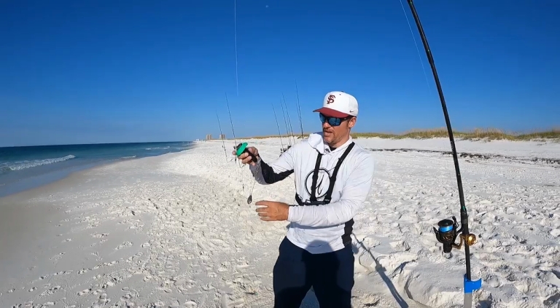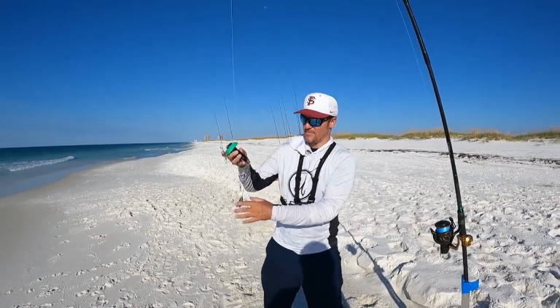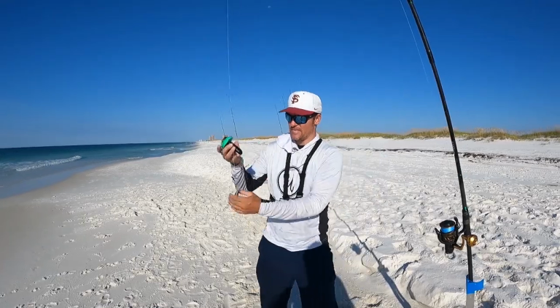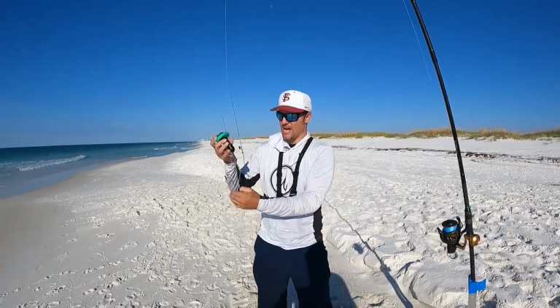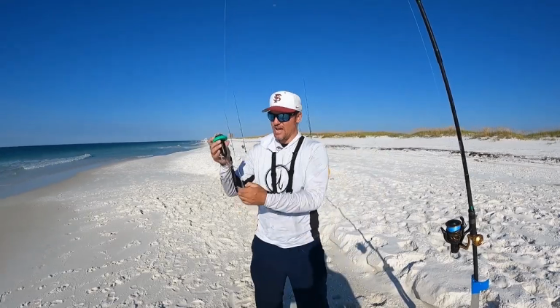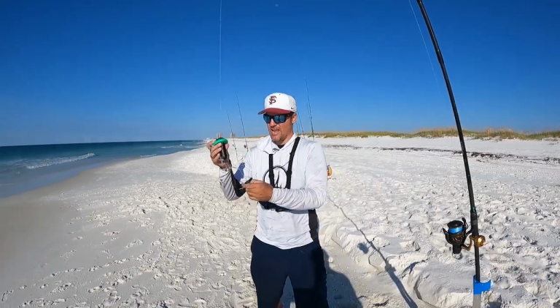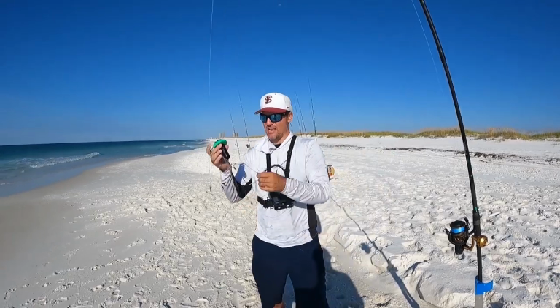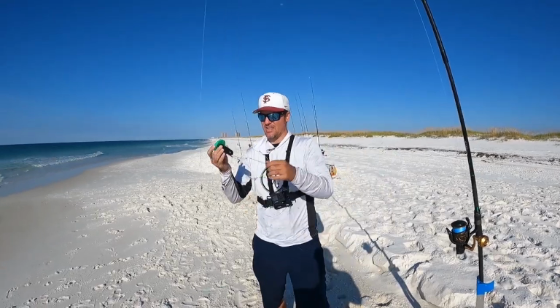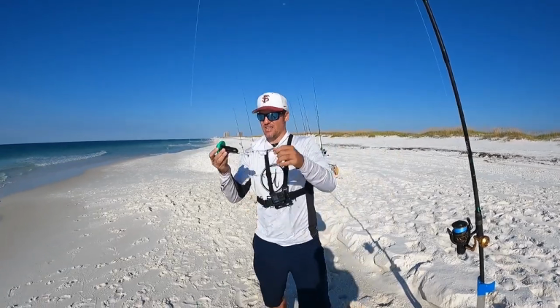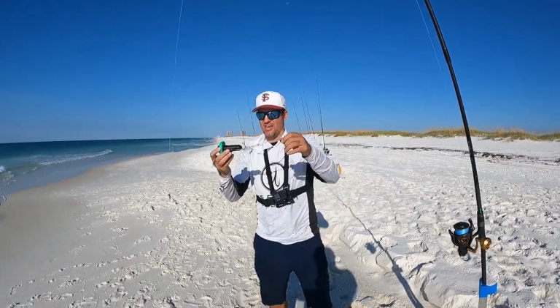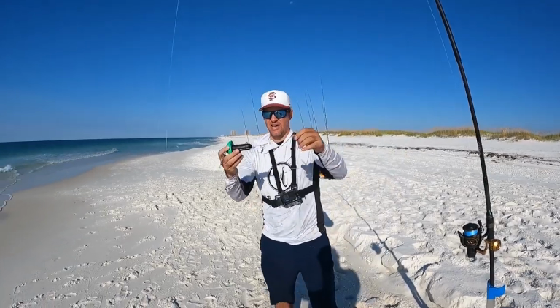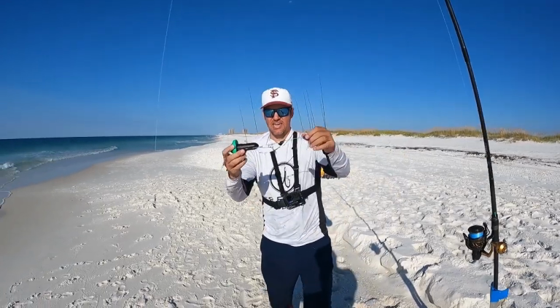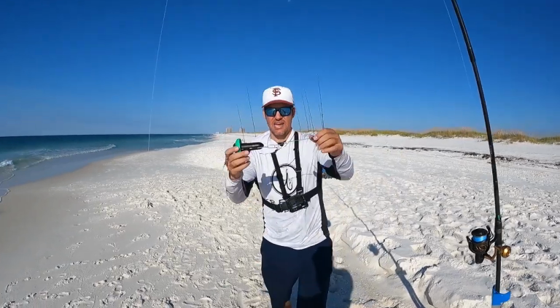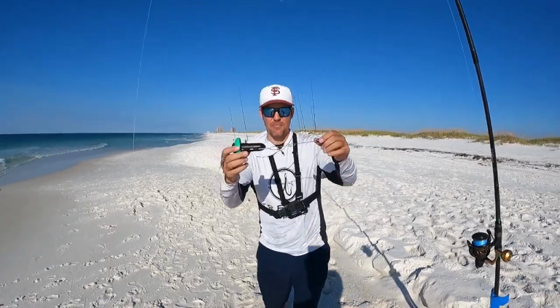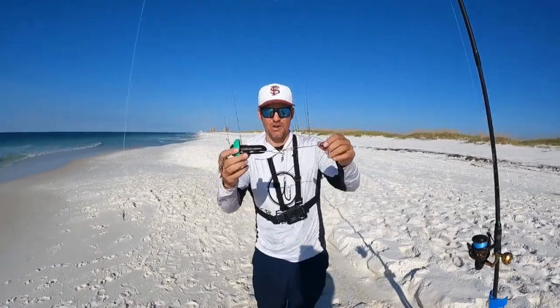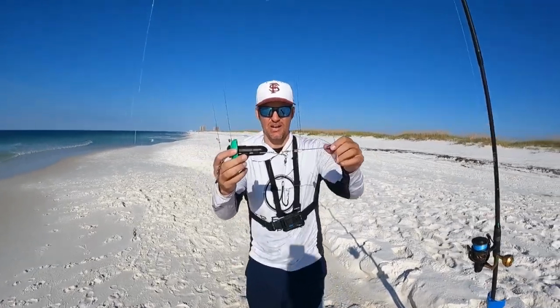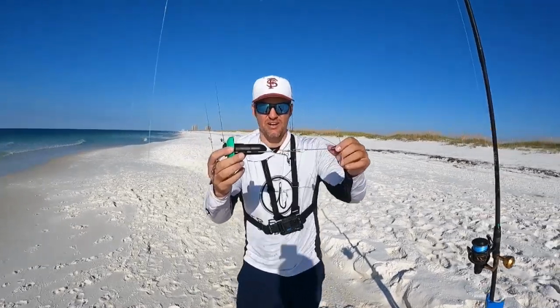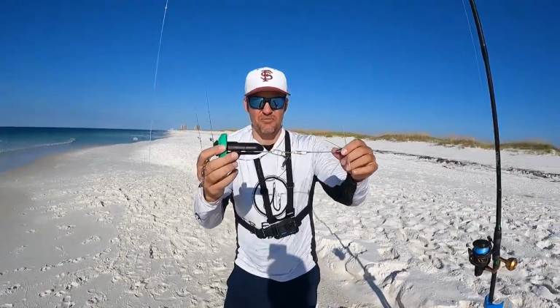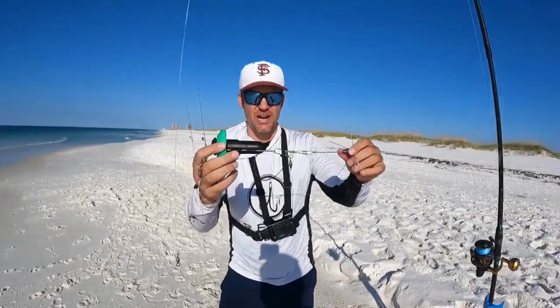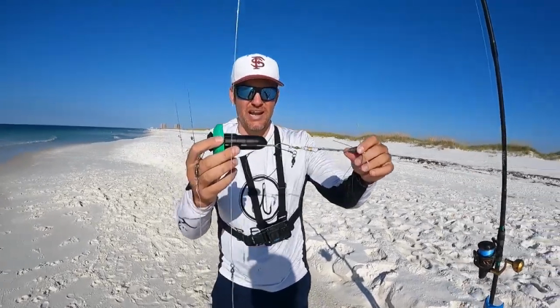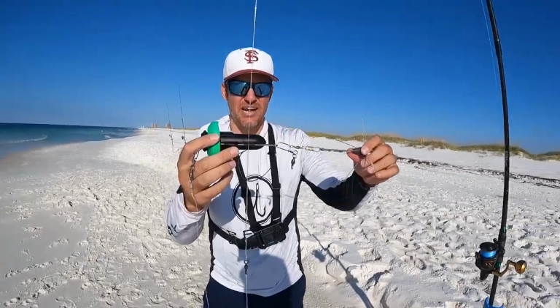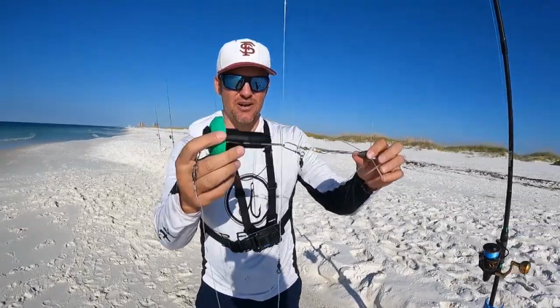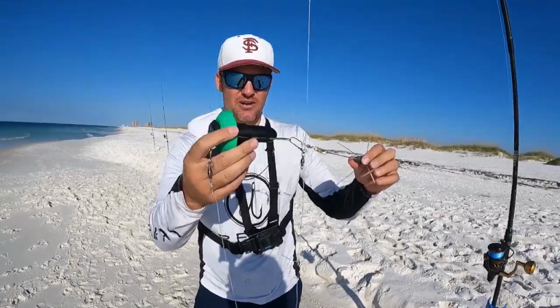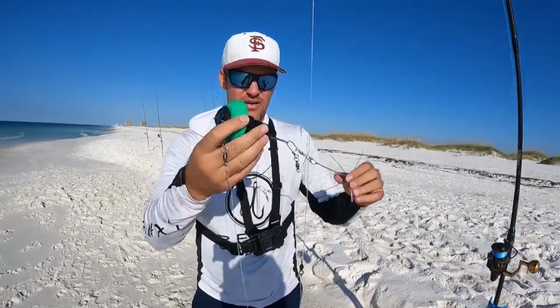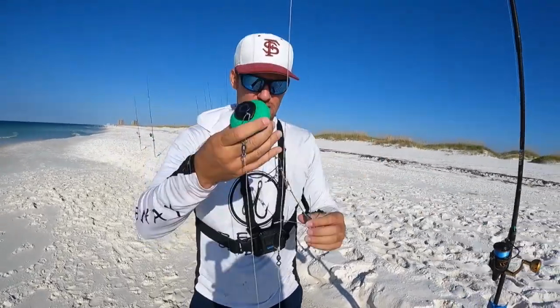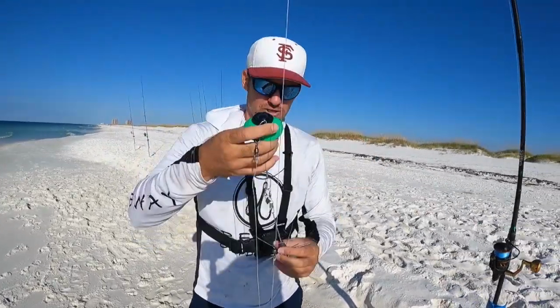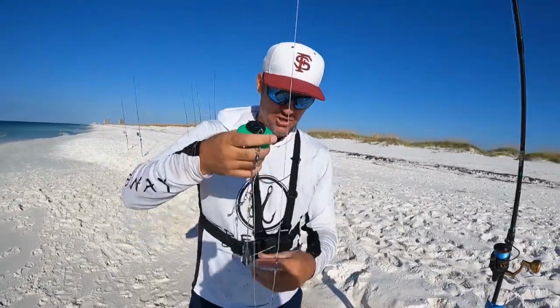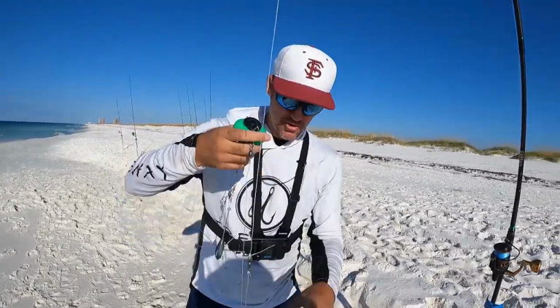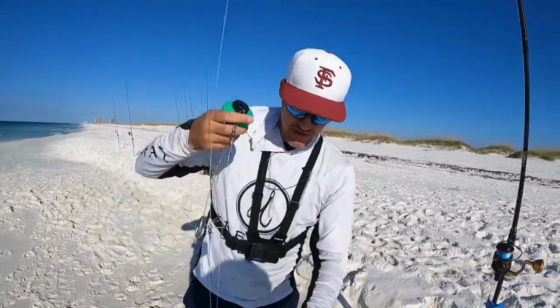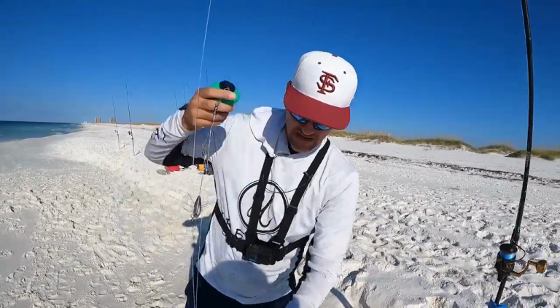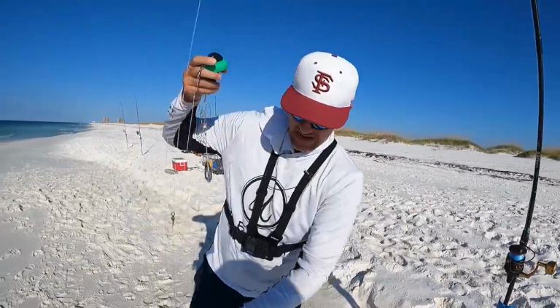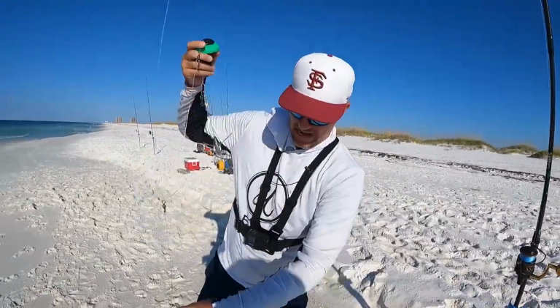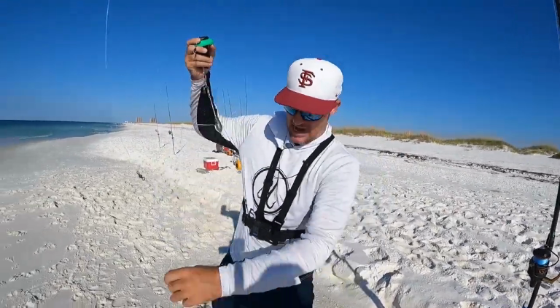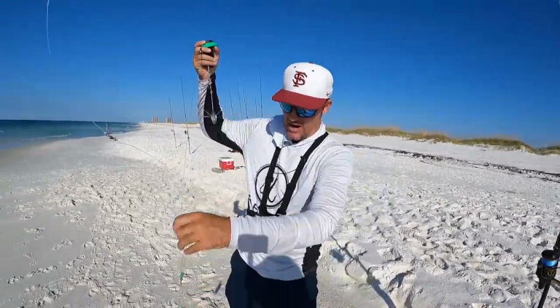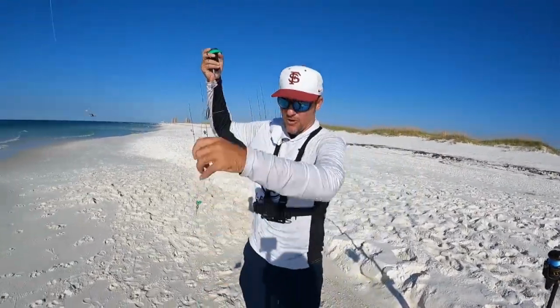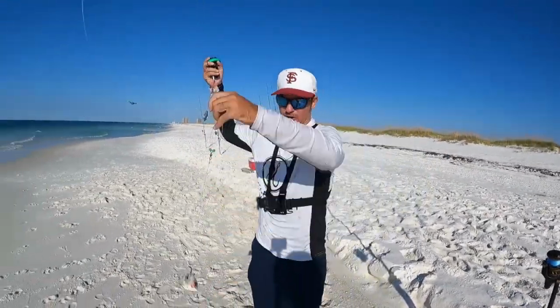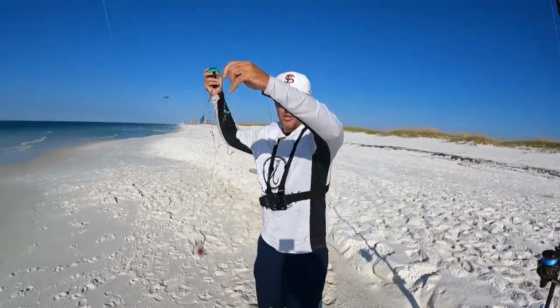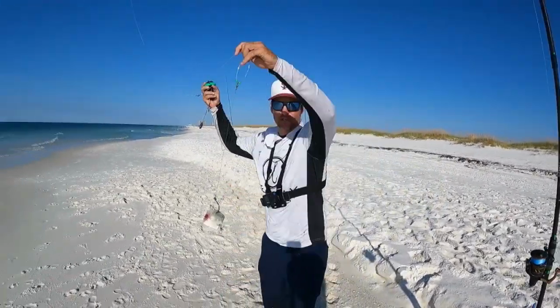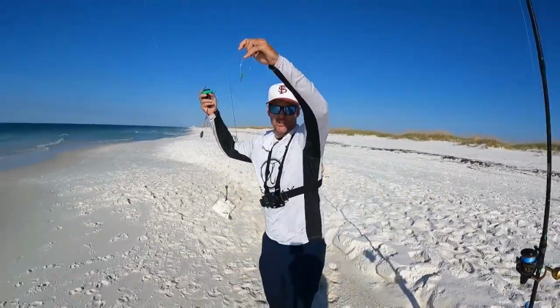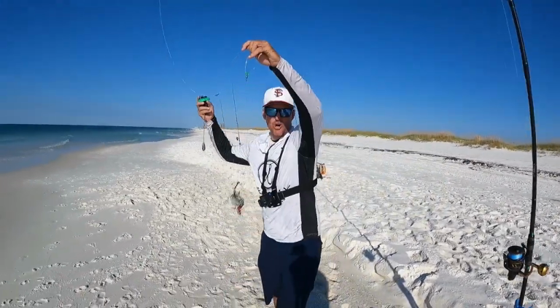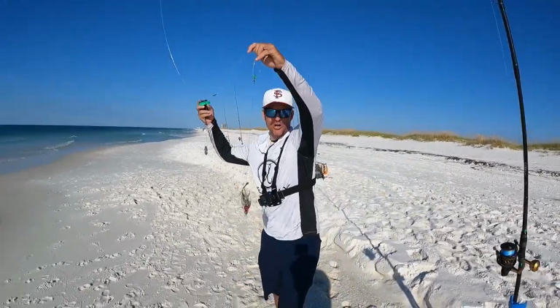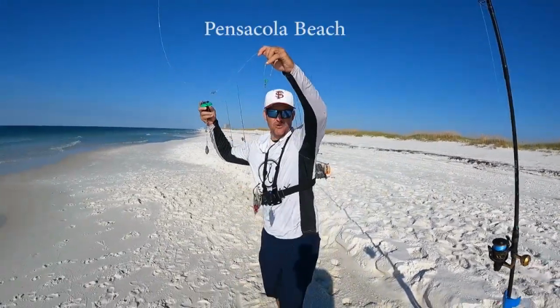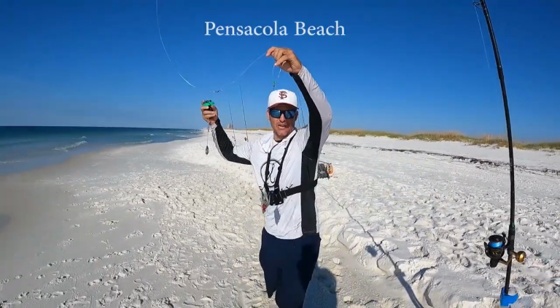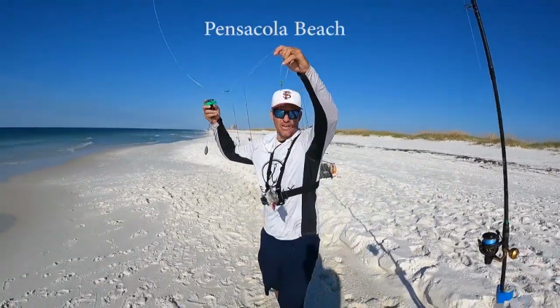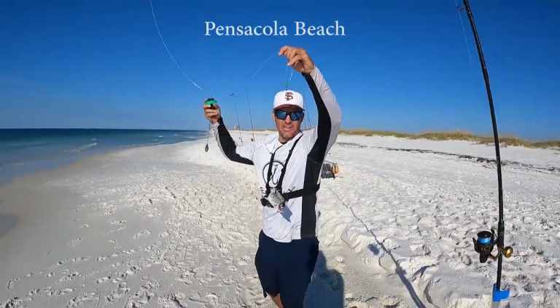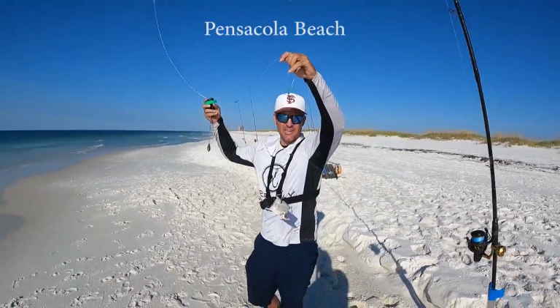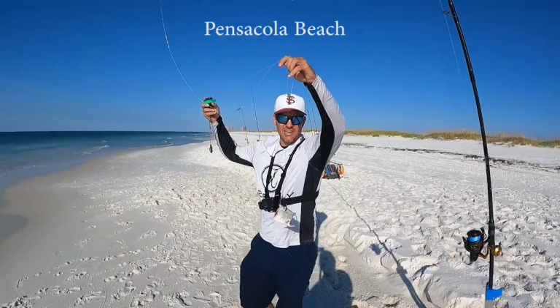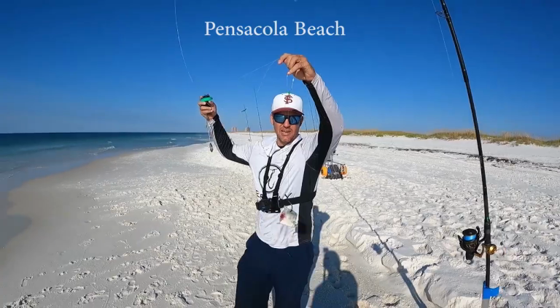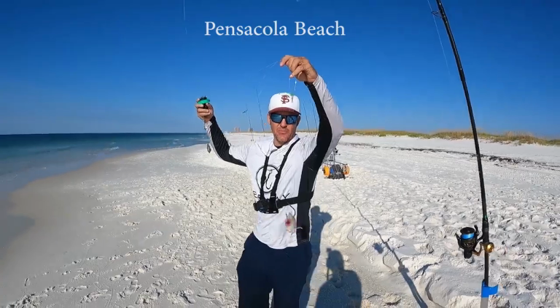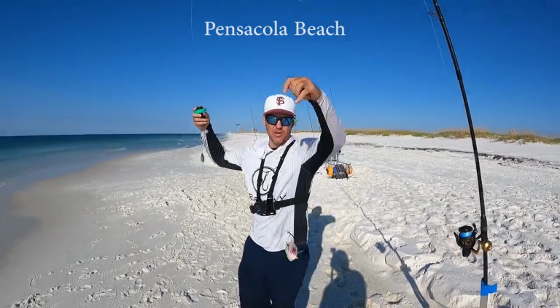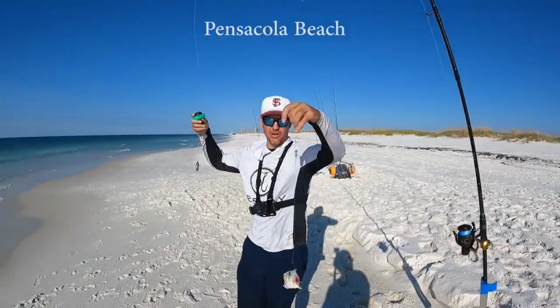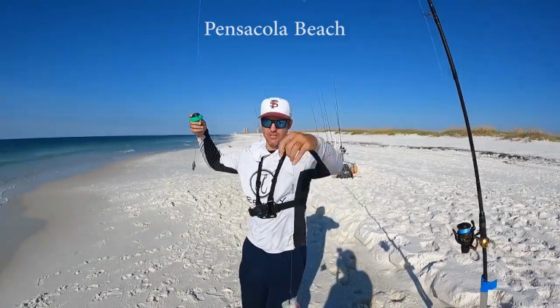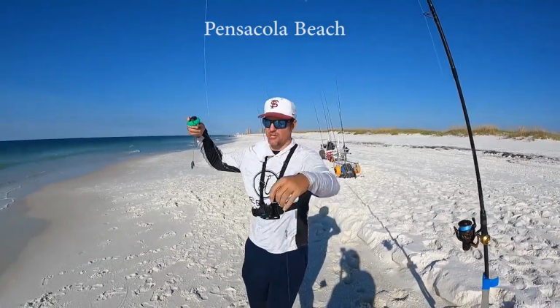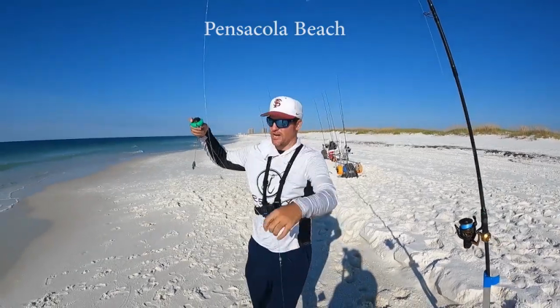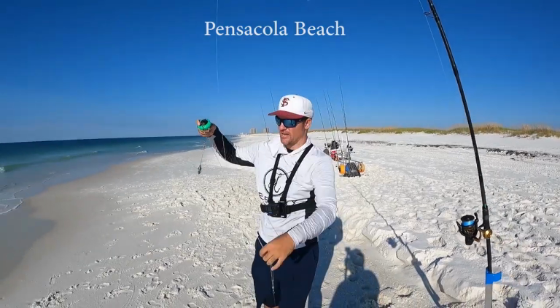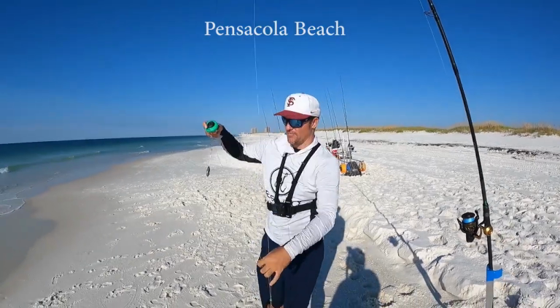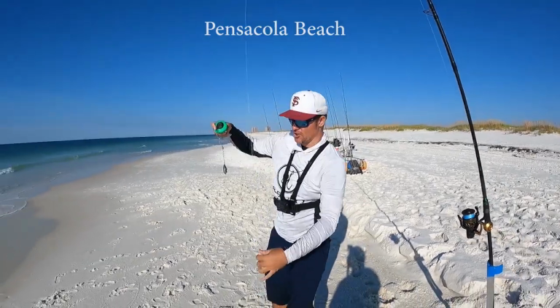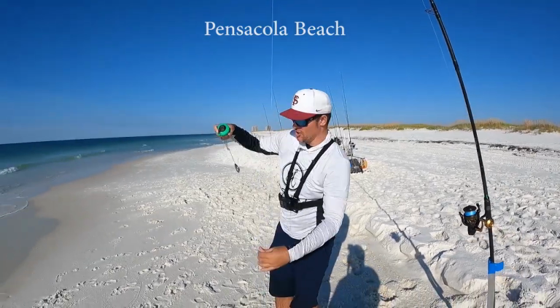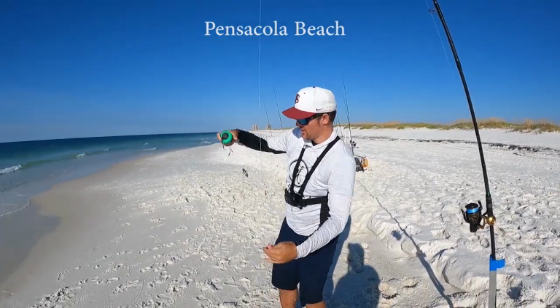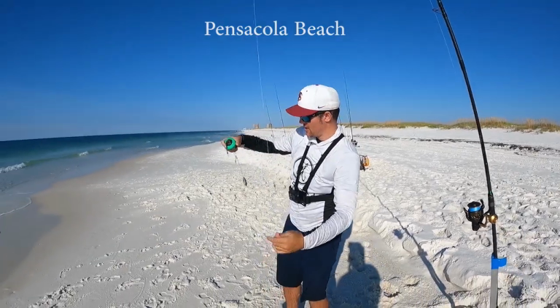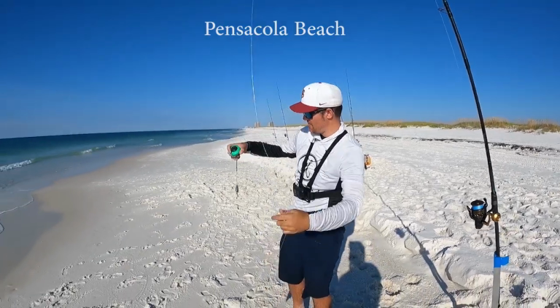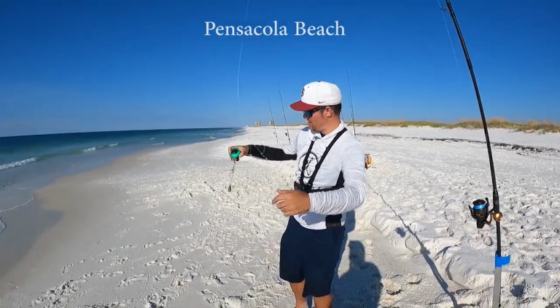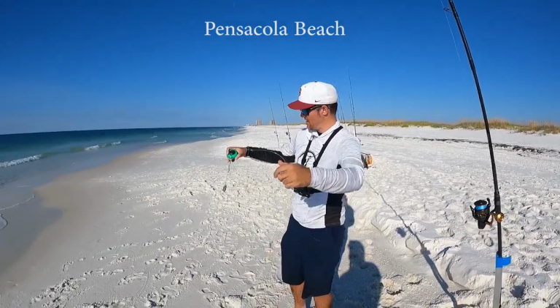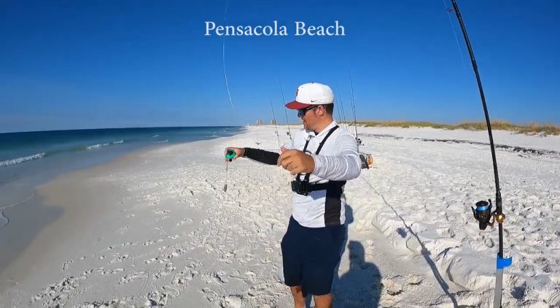Watch me attach this camera to my fishing line and throw it off the coast of Pensacola, Florida to get some amazing underwater footage.